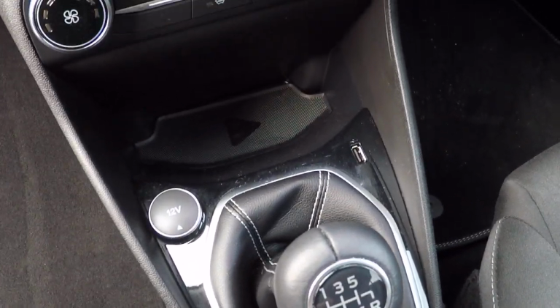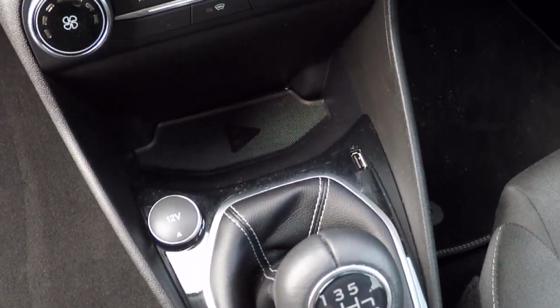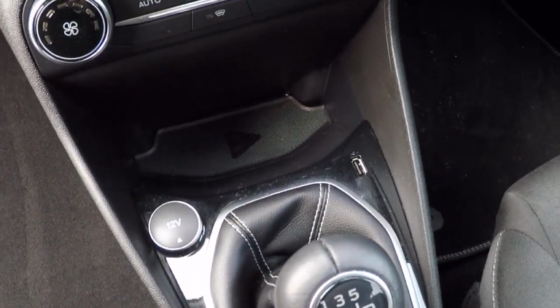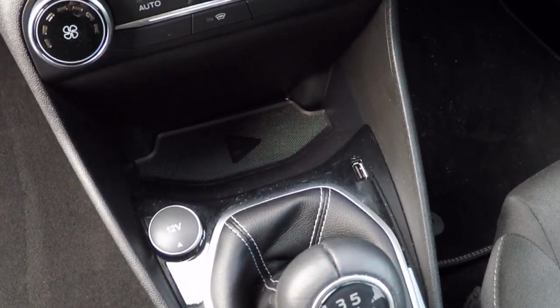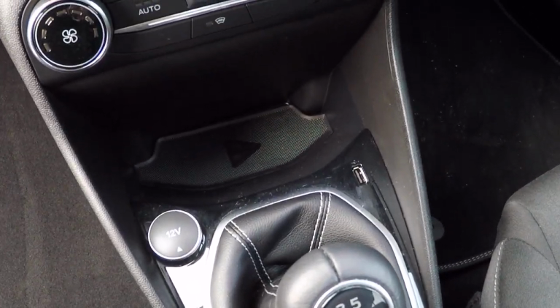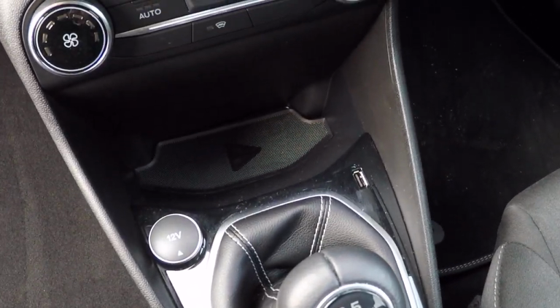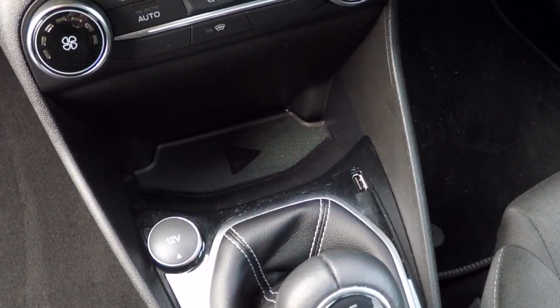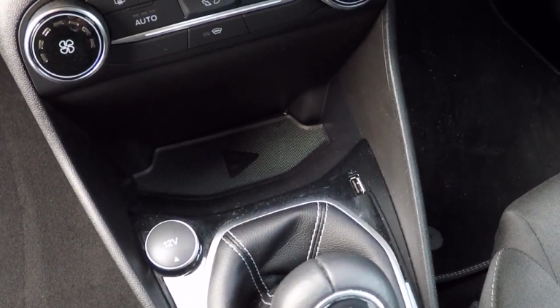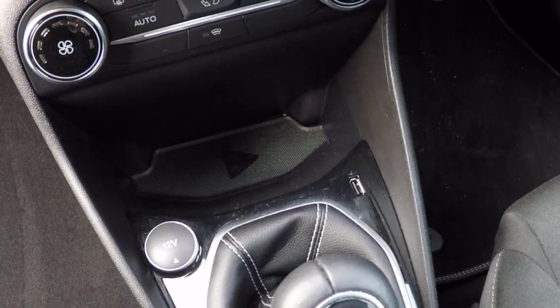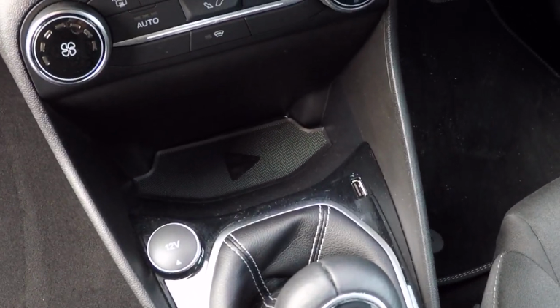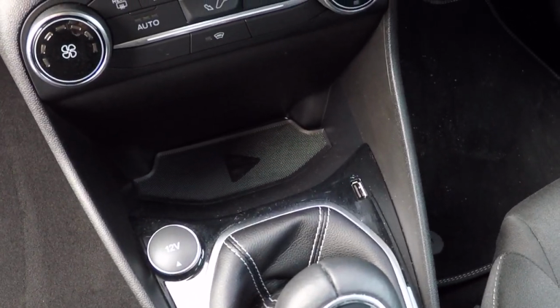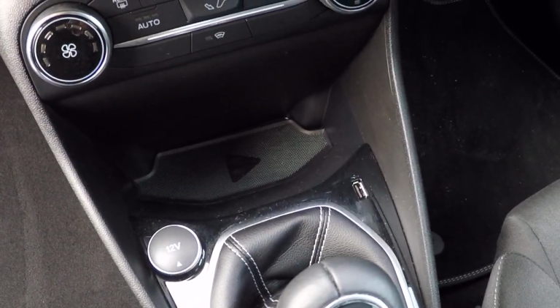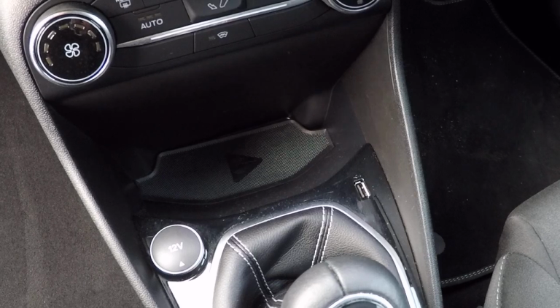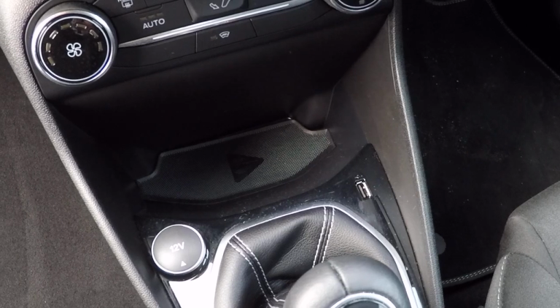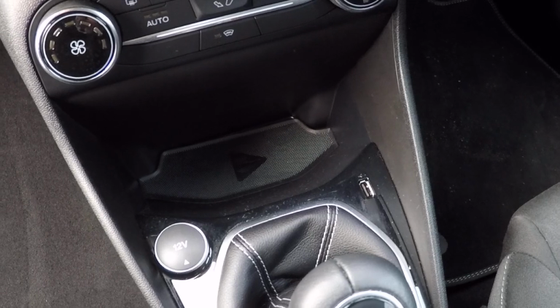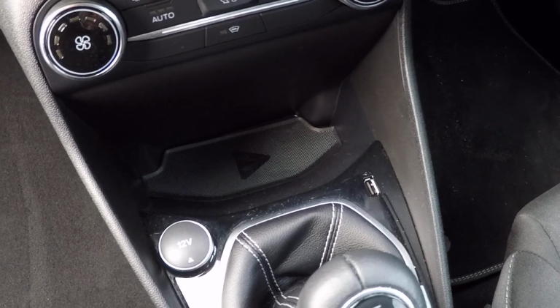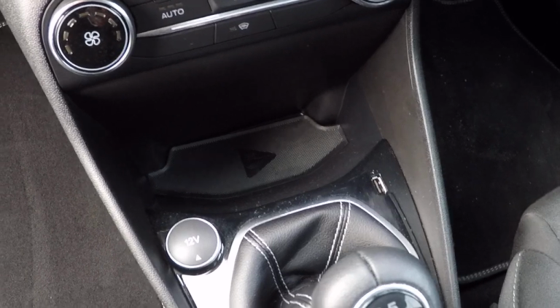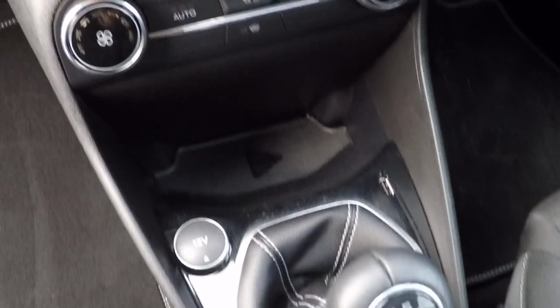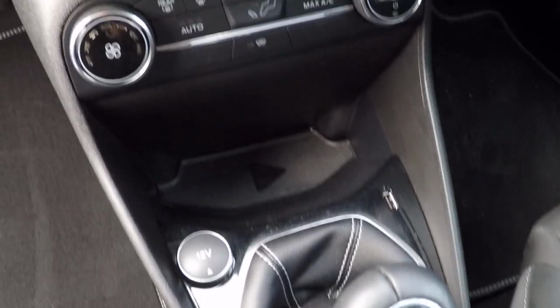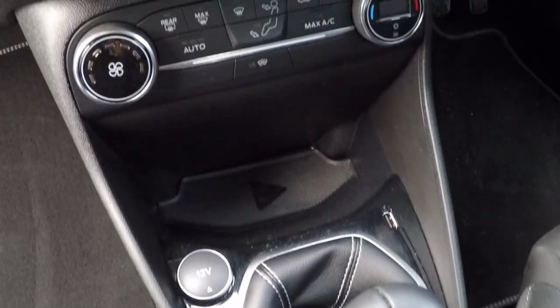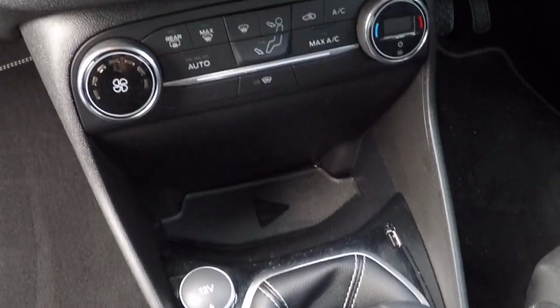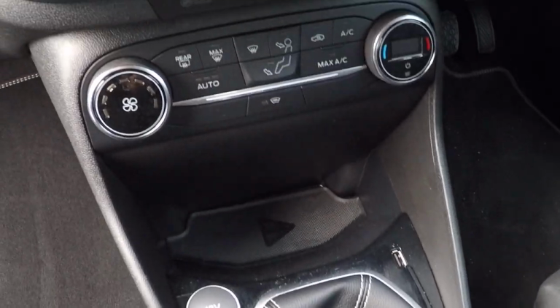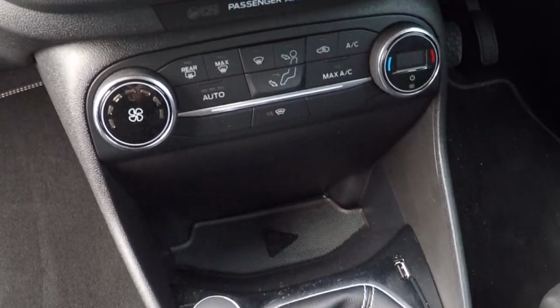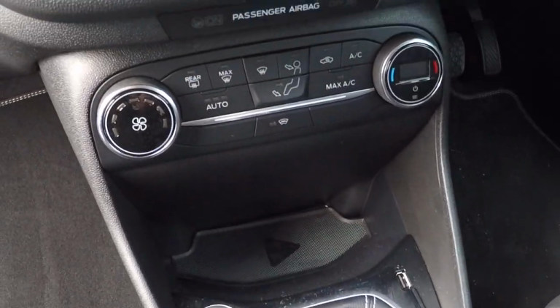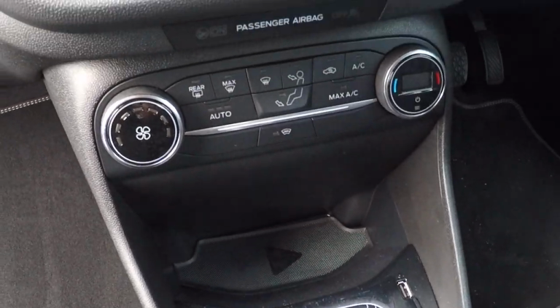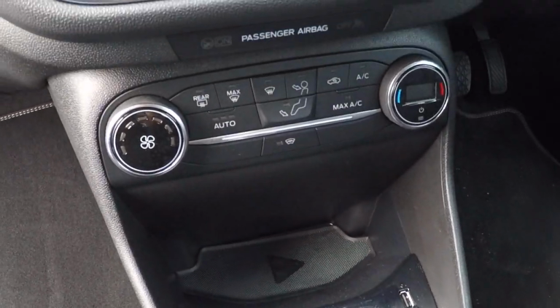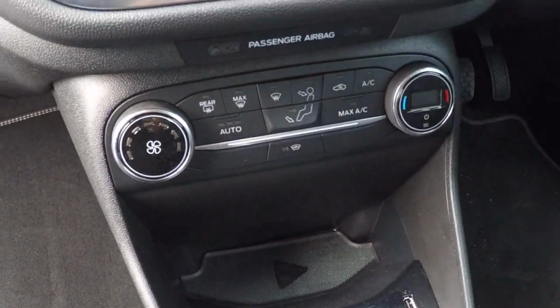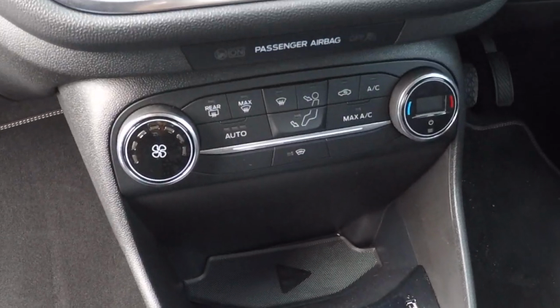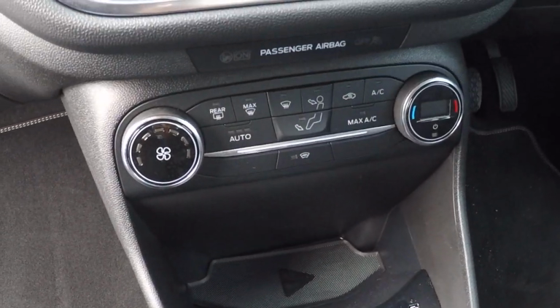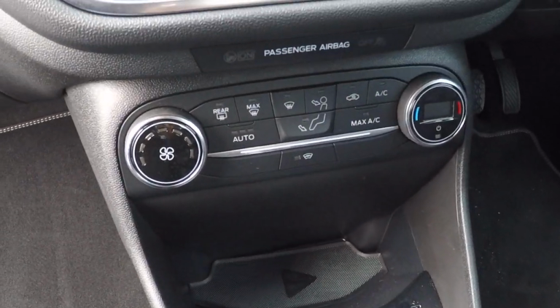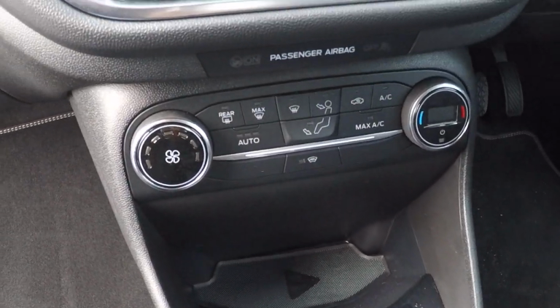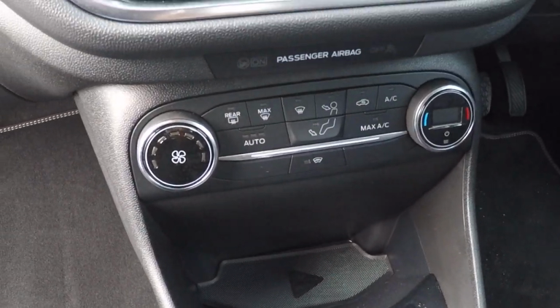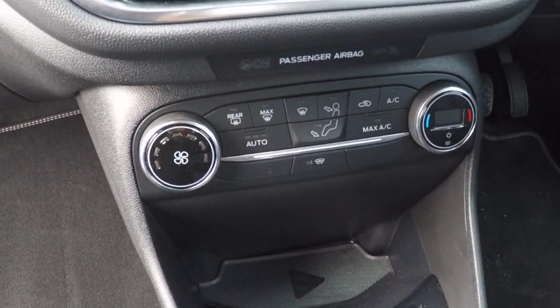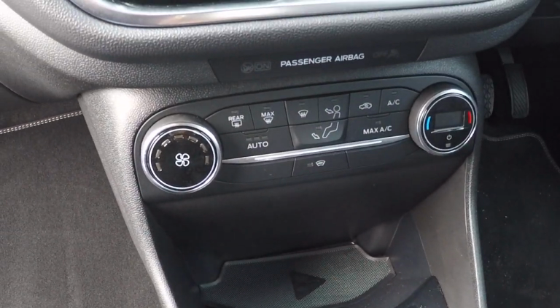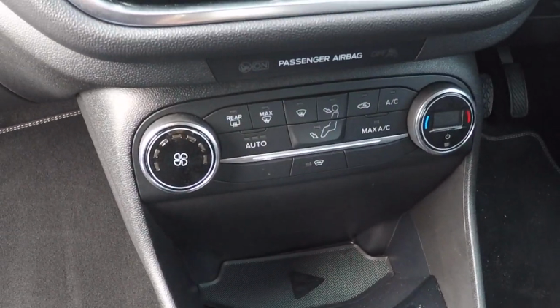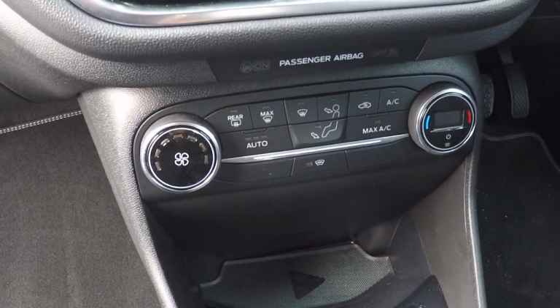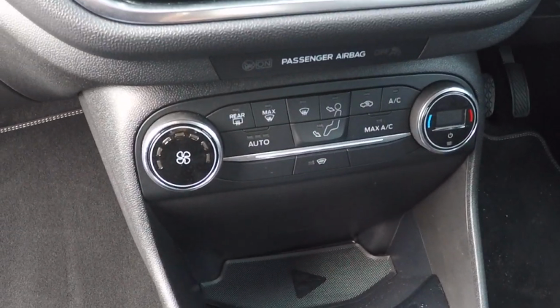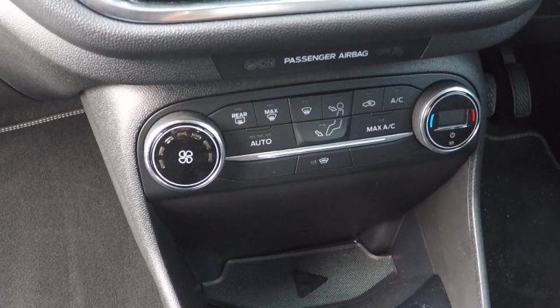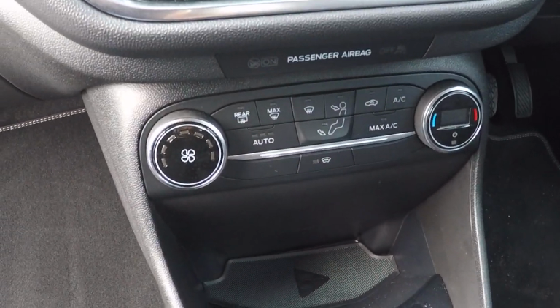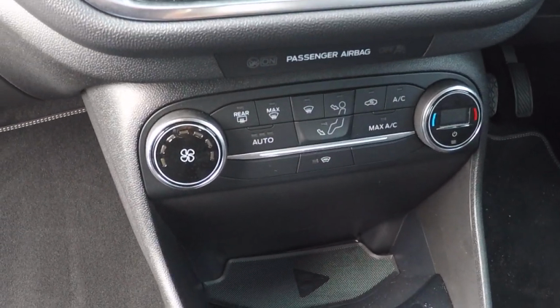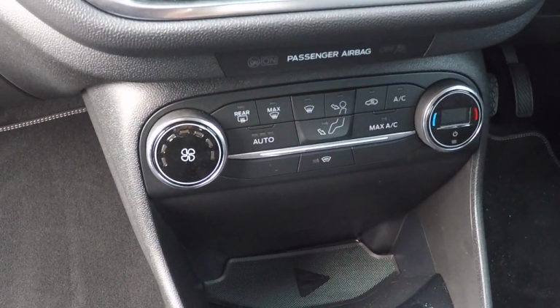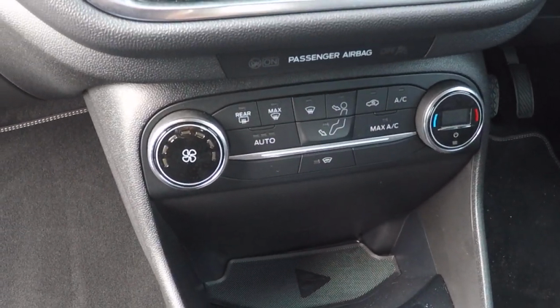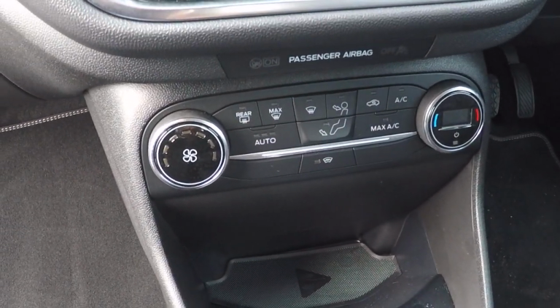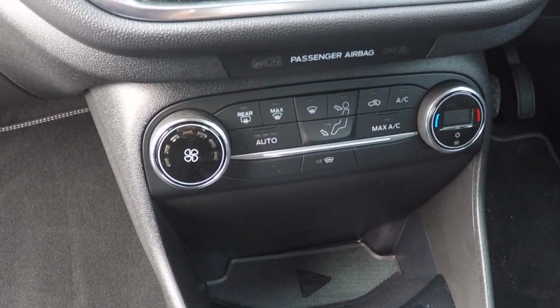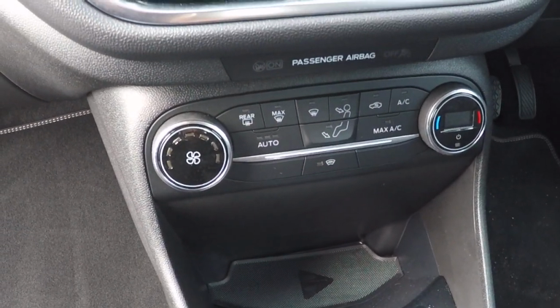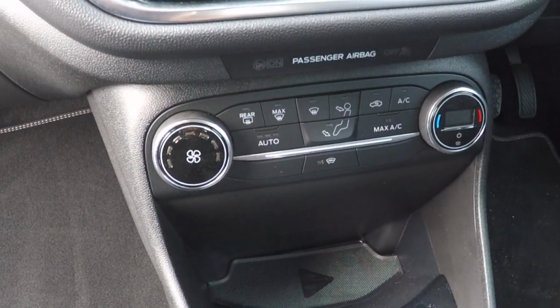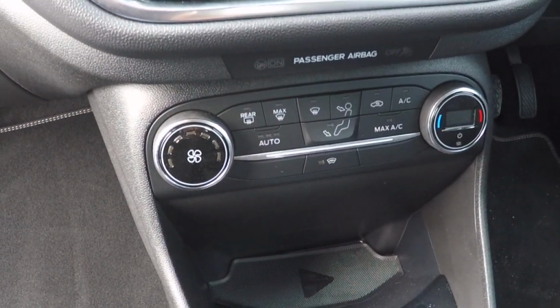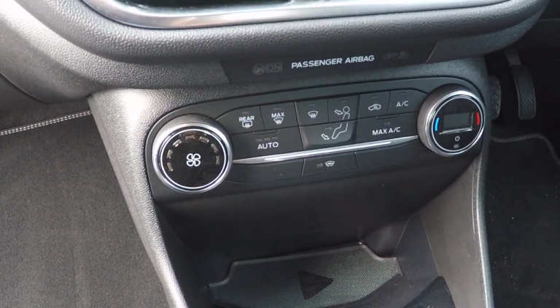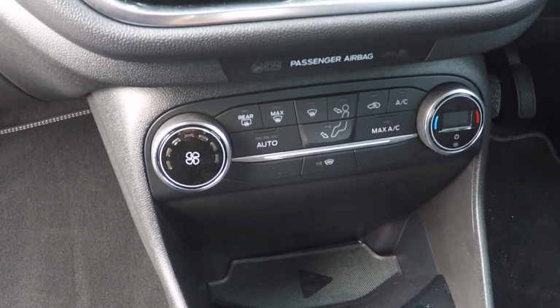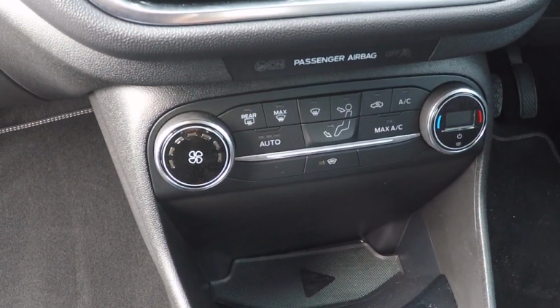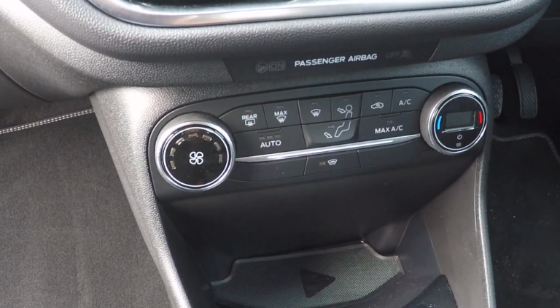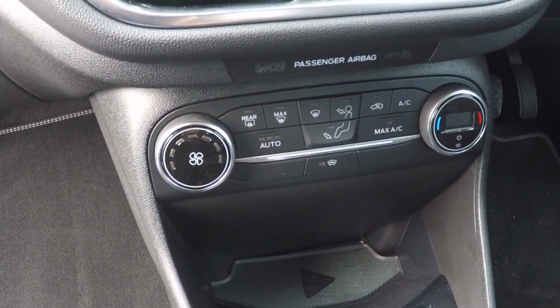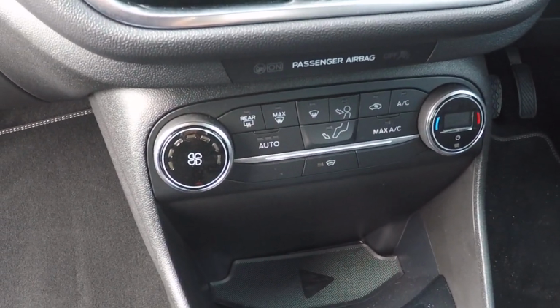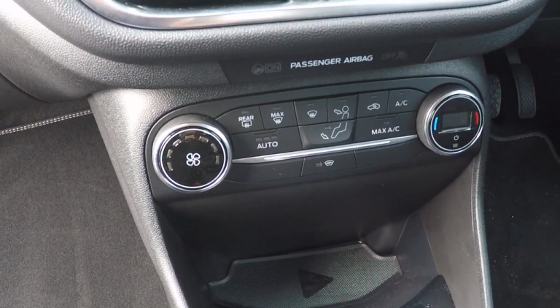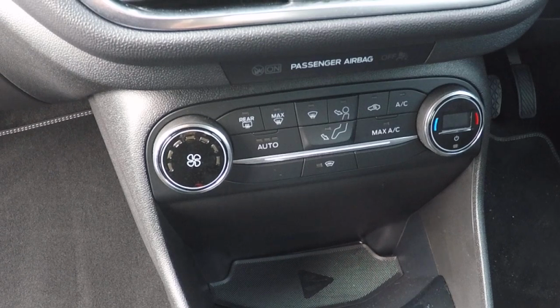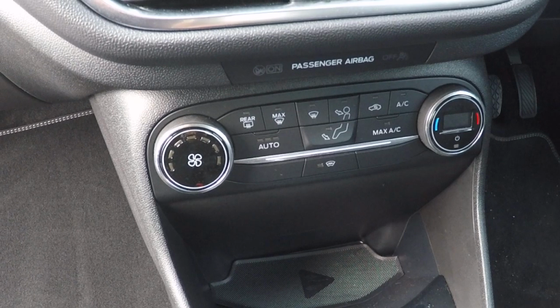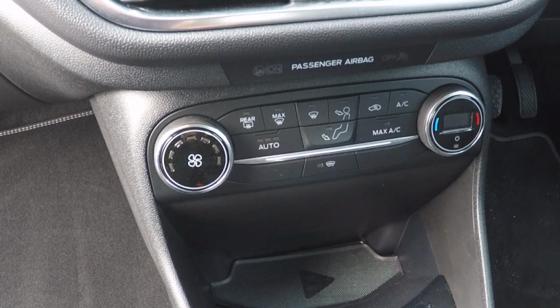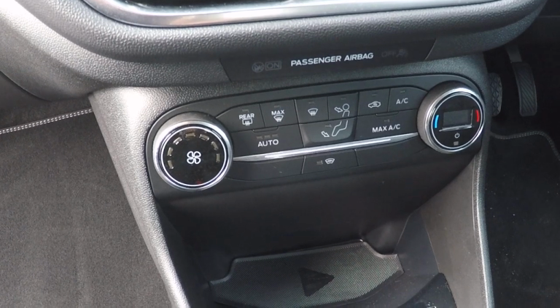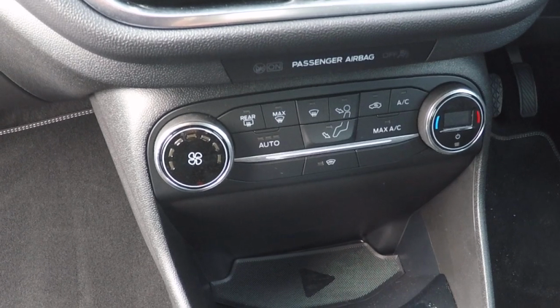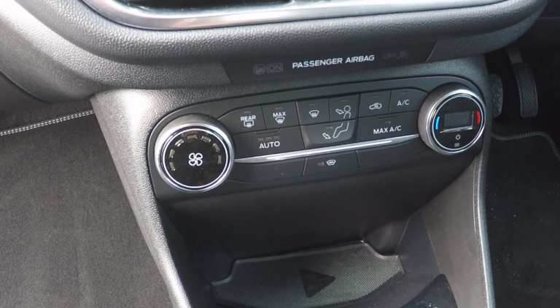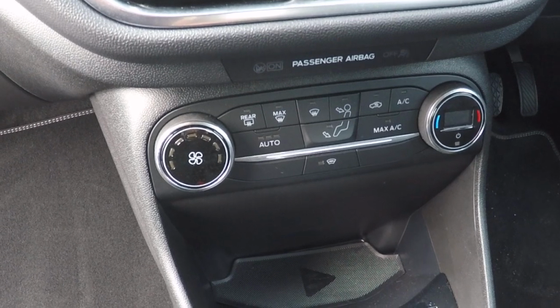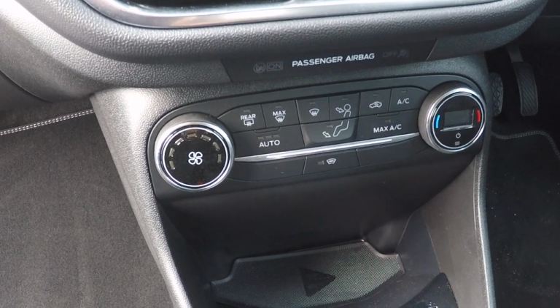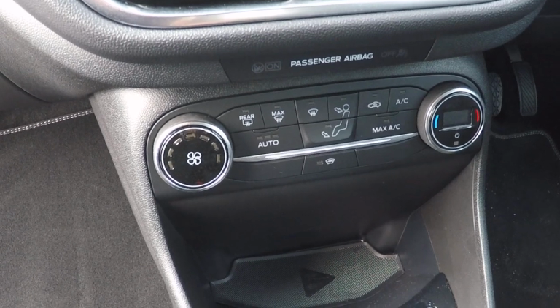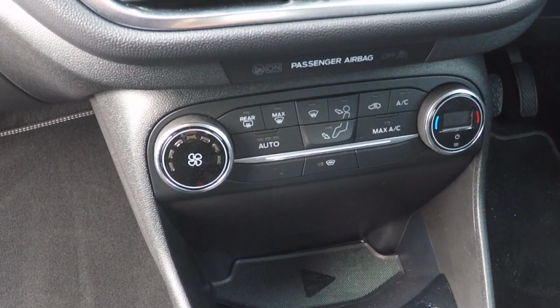Once you connect your phone via USB, you've got Android Auto and Apple CarPlay also. It will mirror your phone on the screen I'm about to show you.